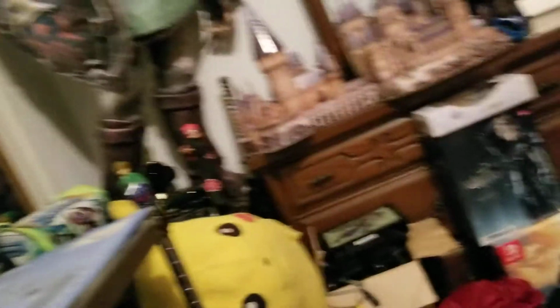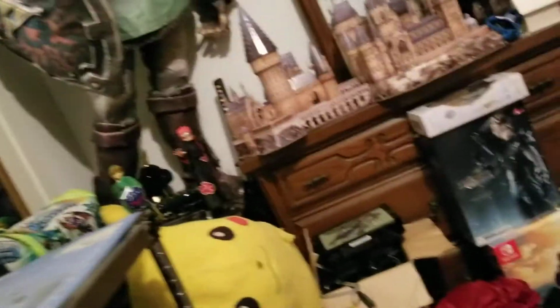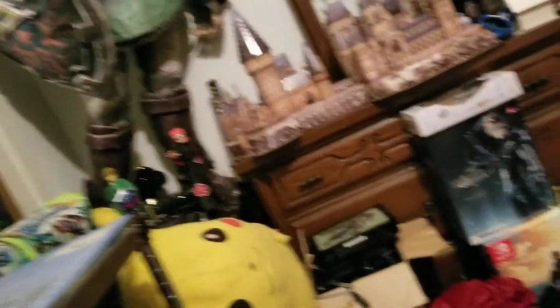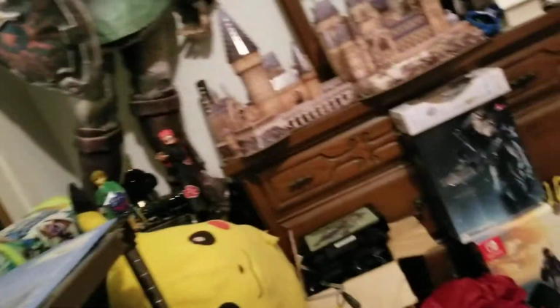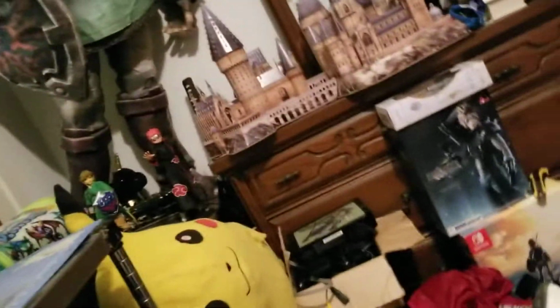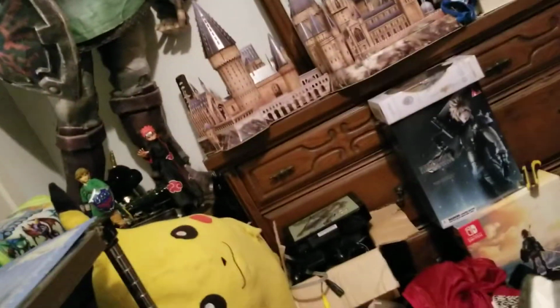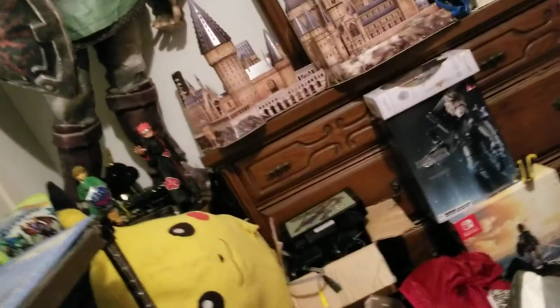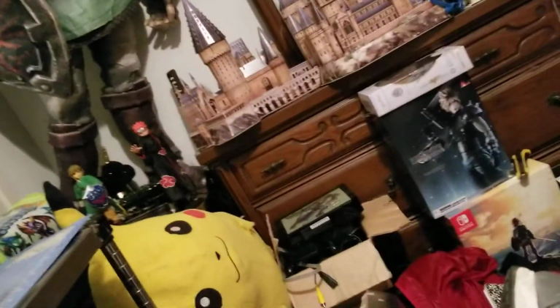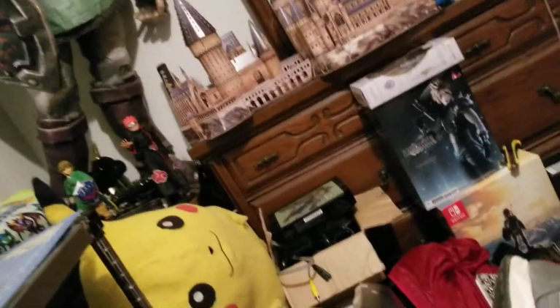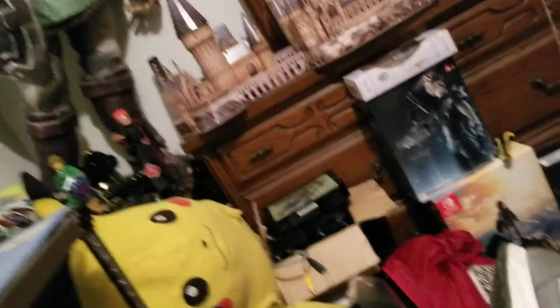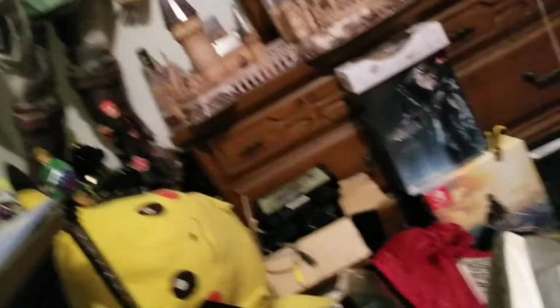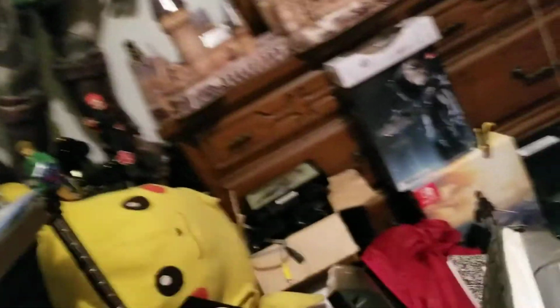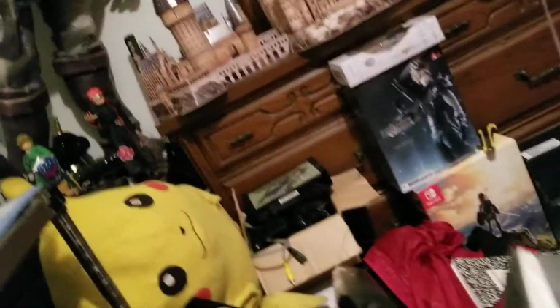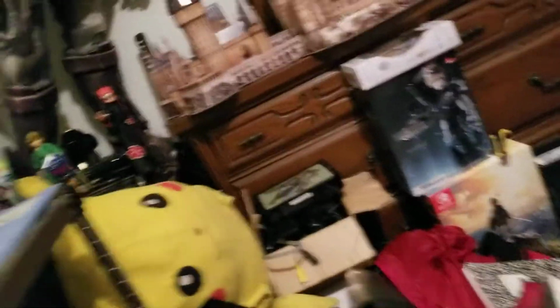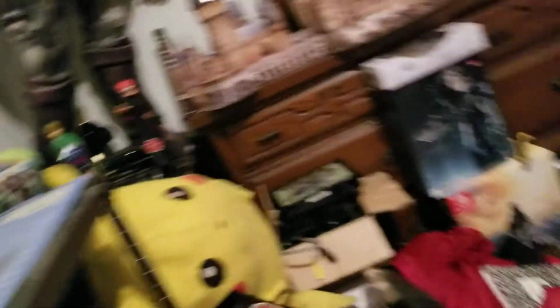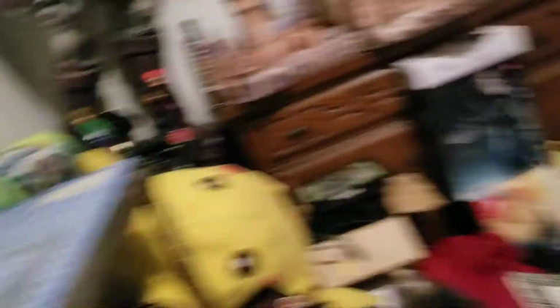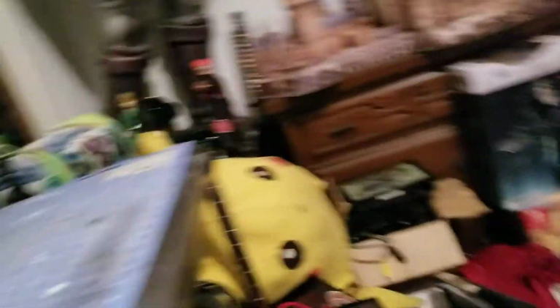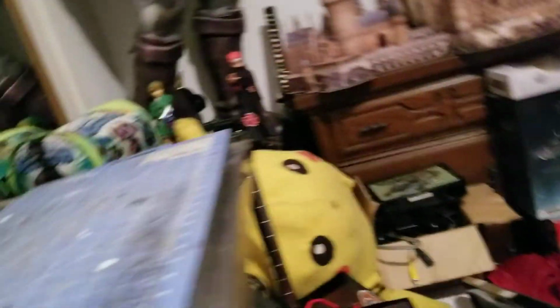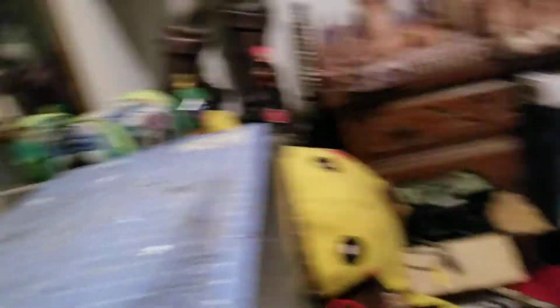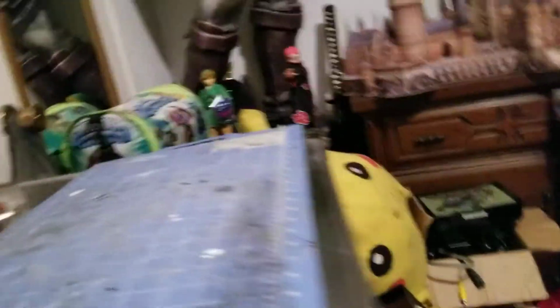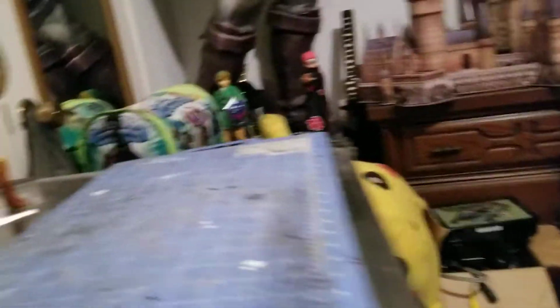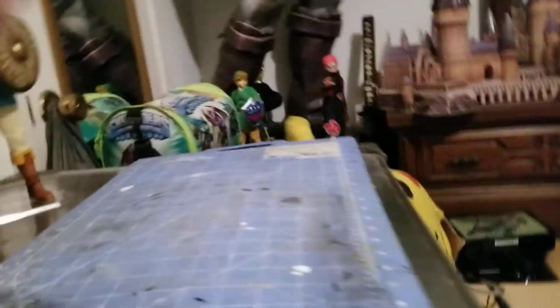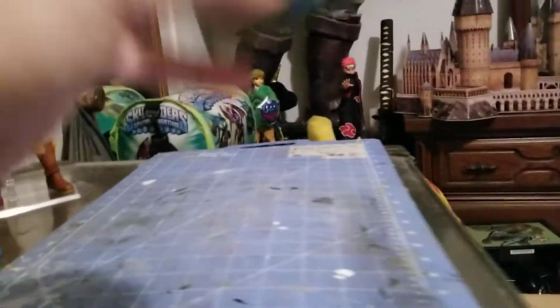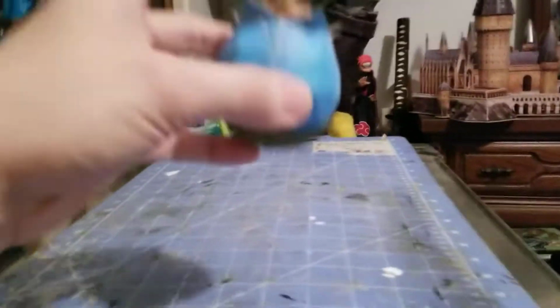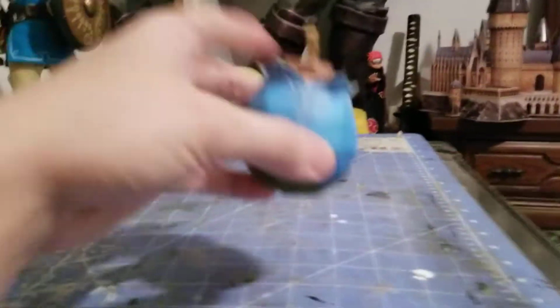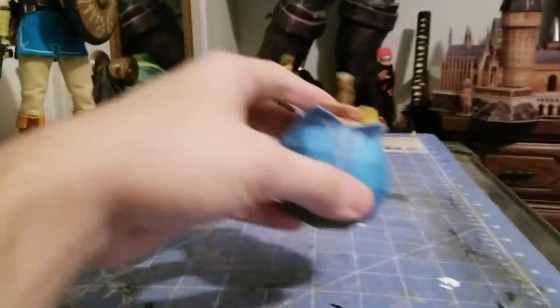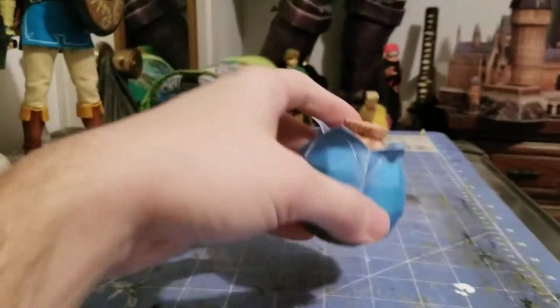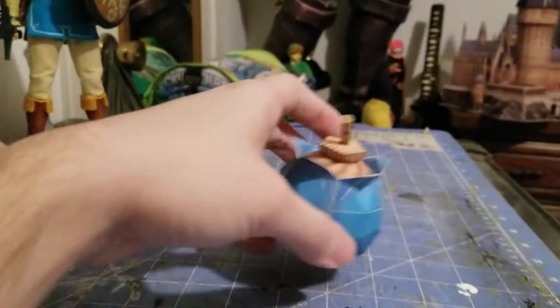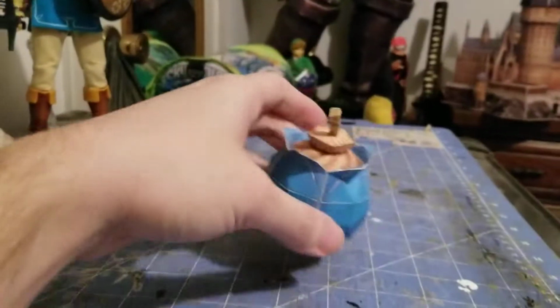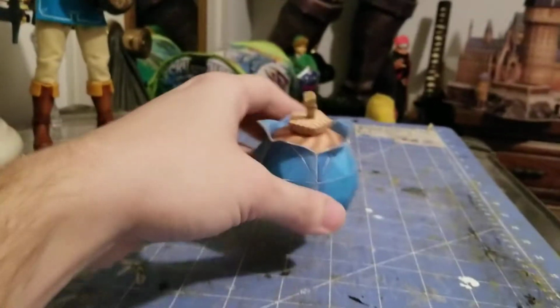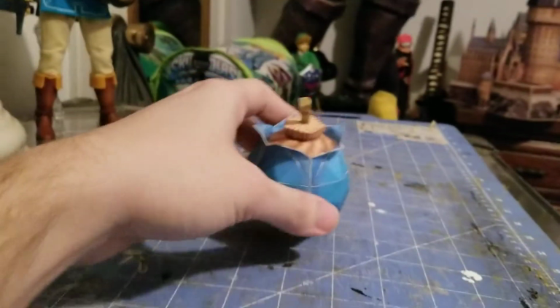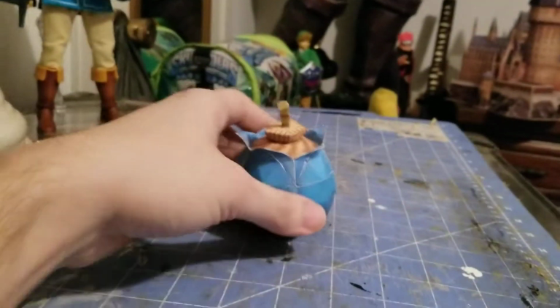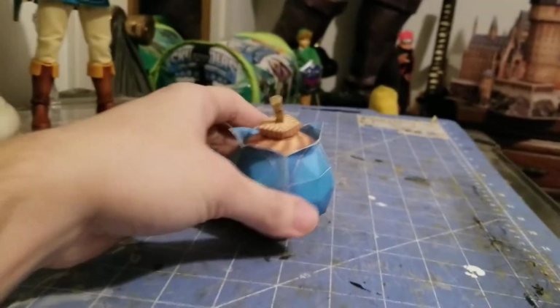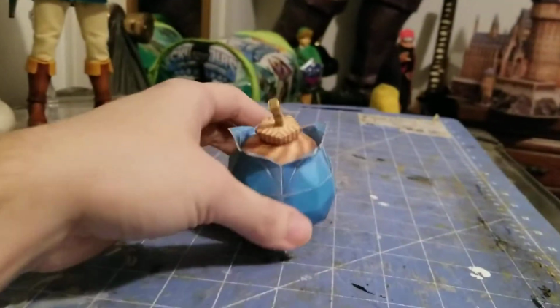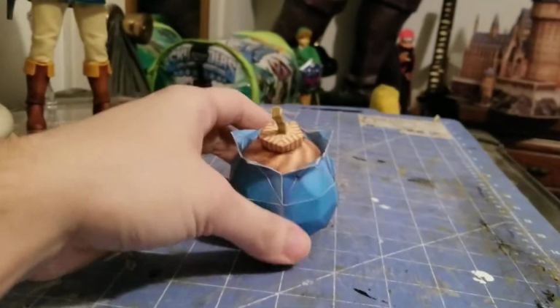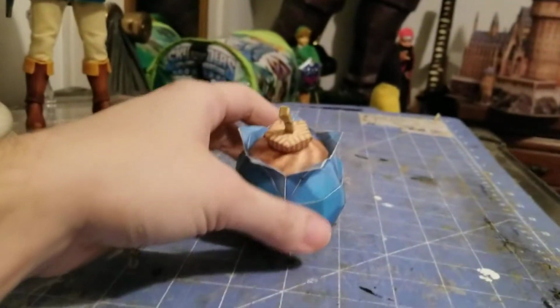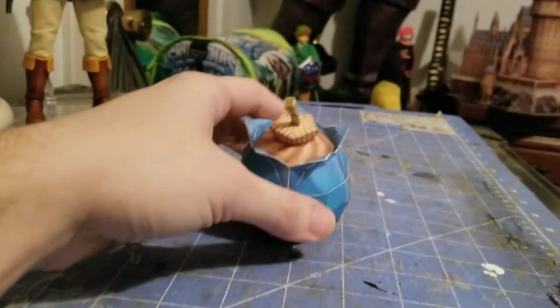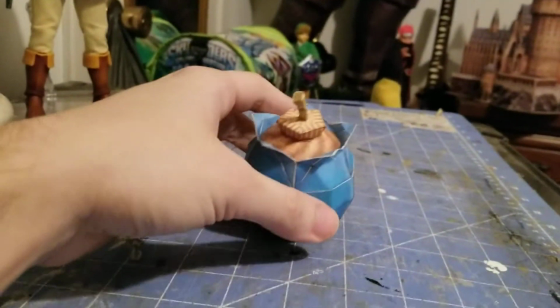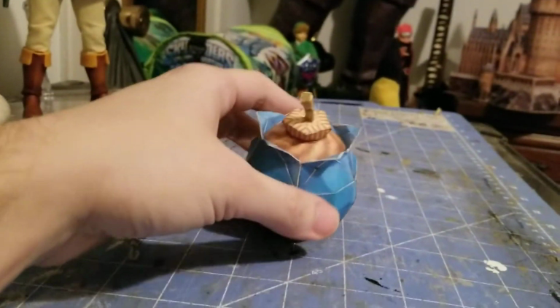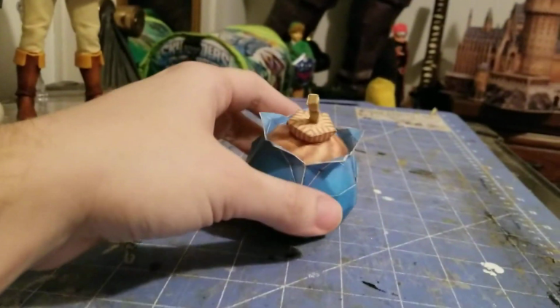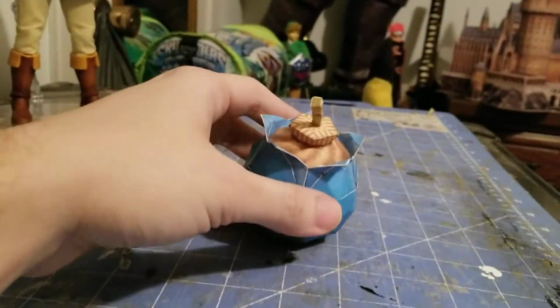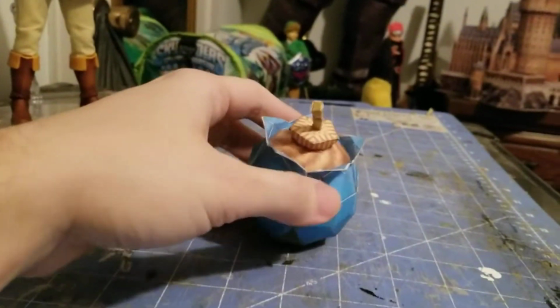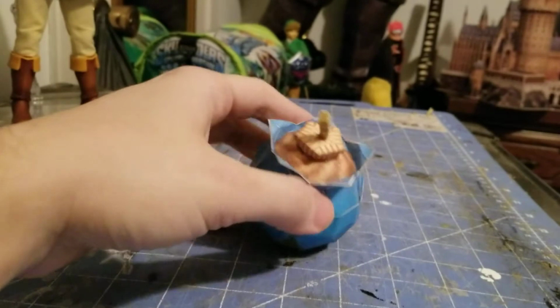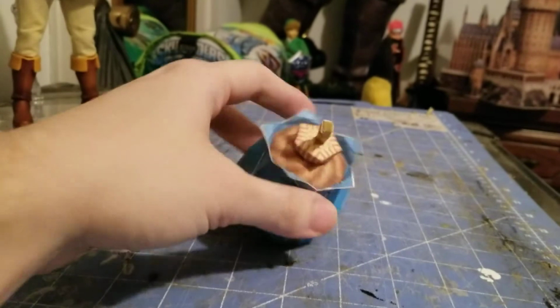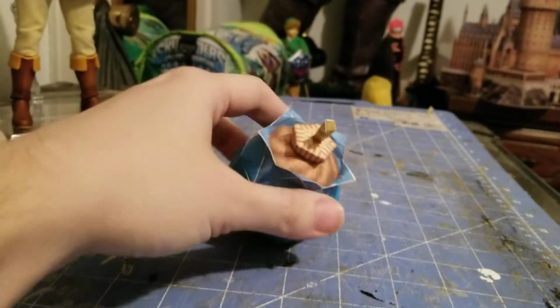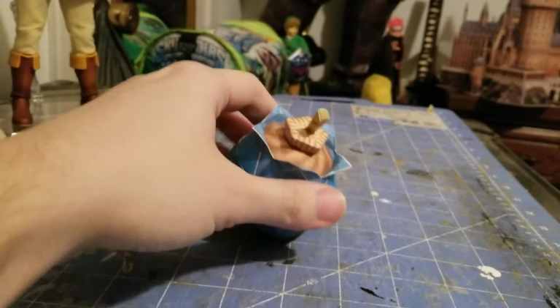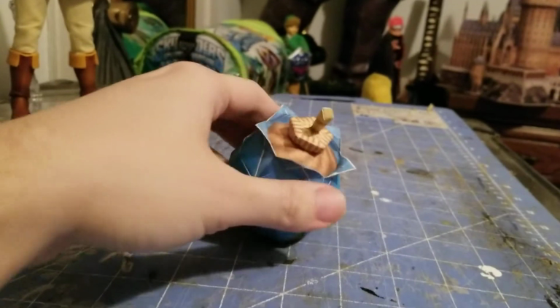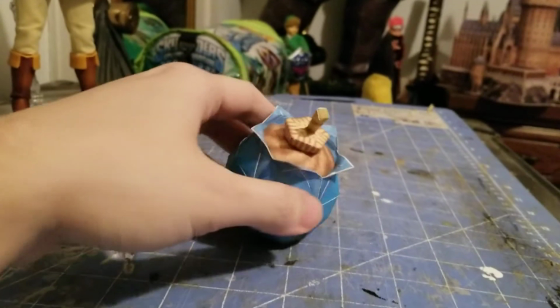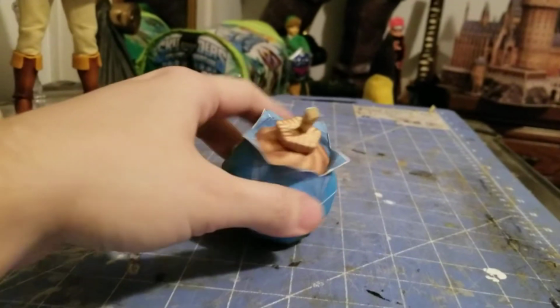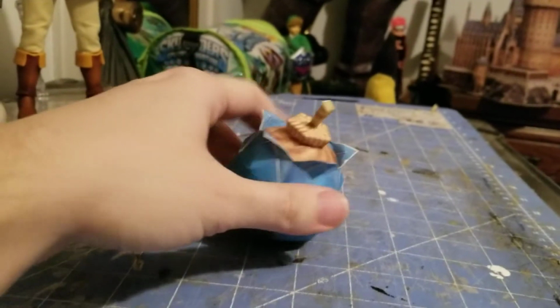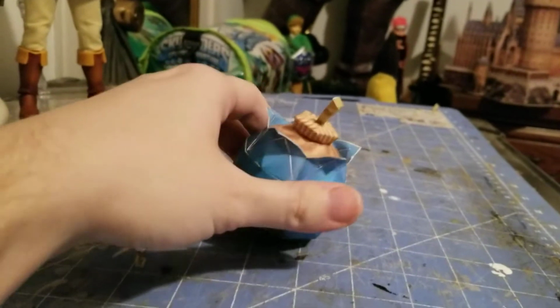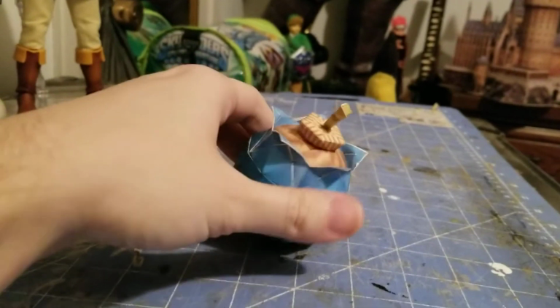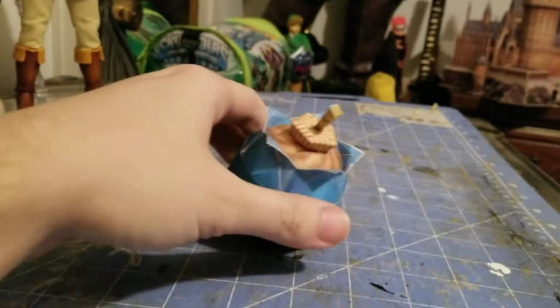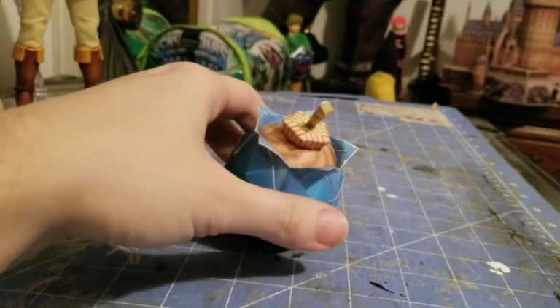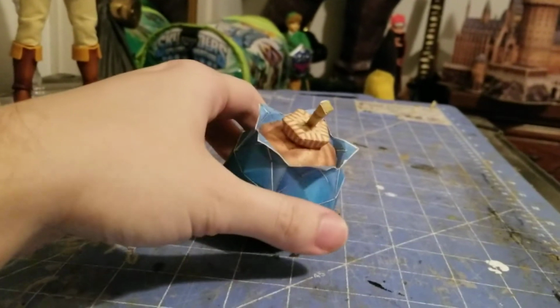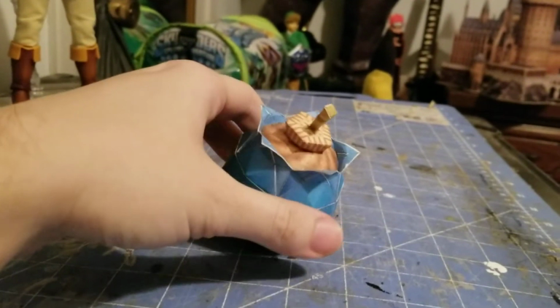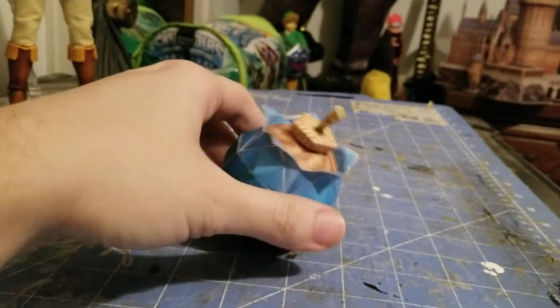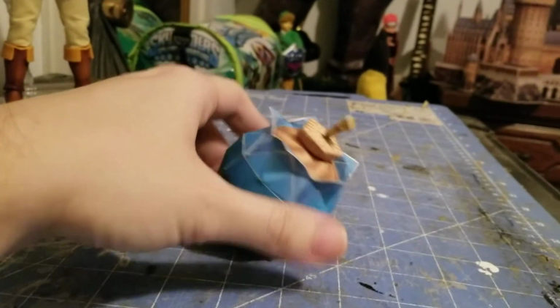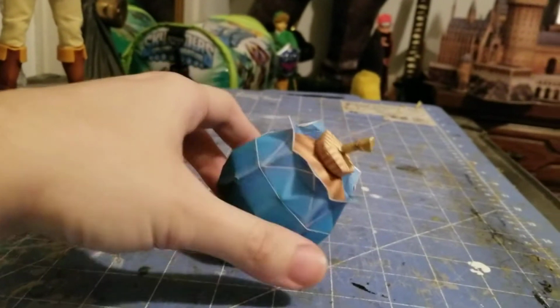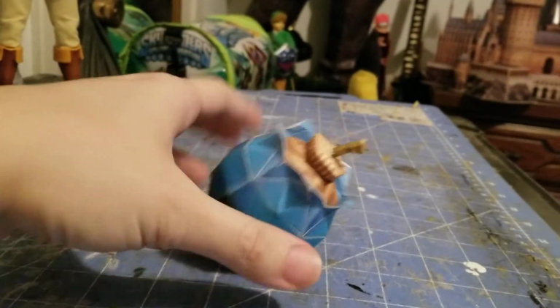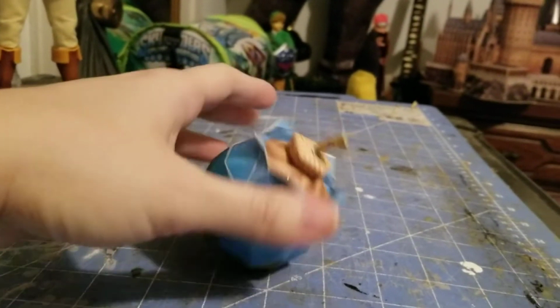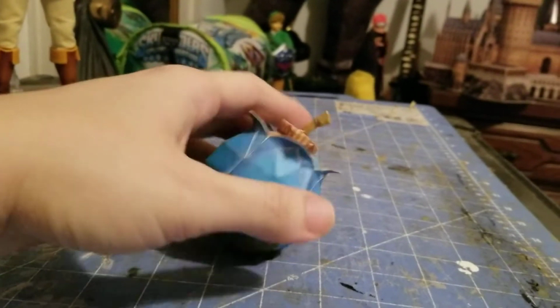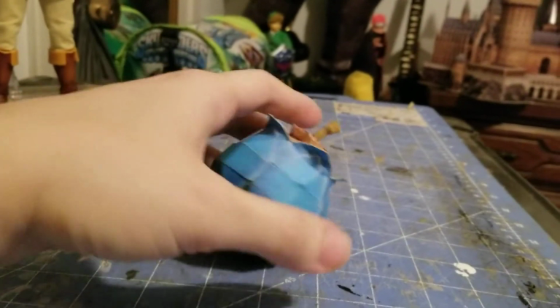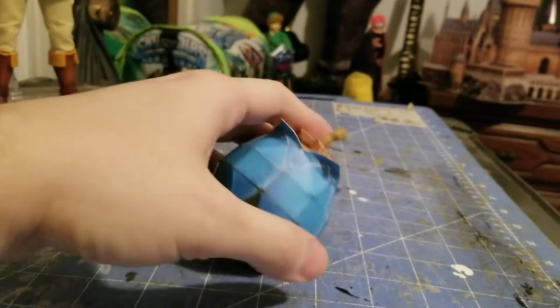Next we have the bomb from The Legend of Zelda: Skyward Sword.